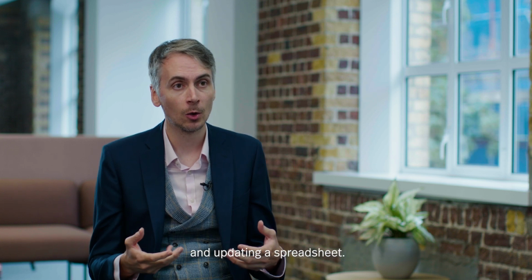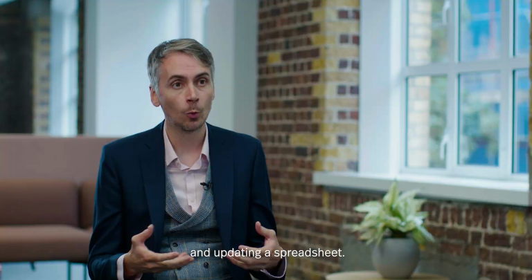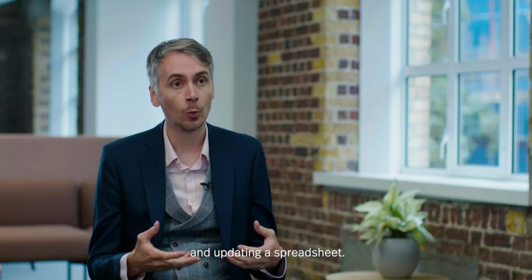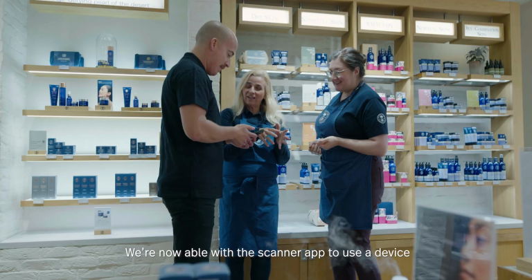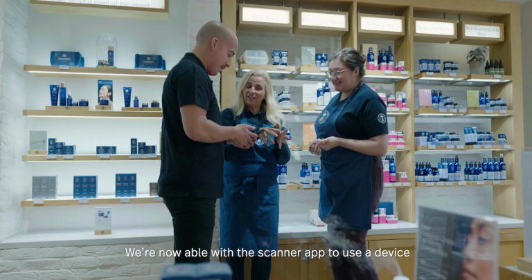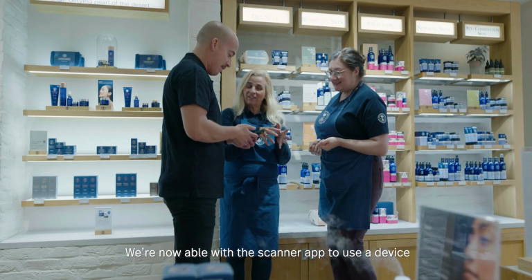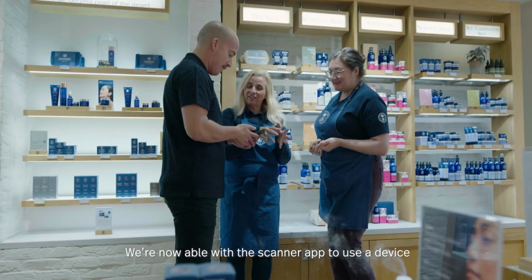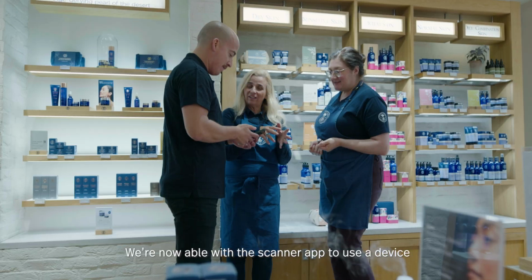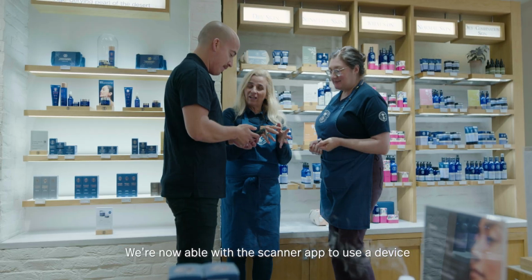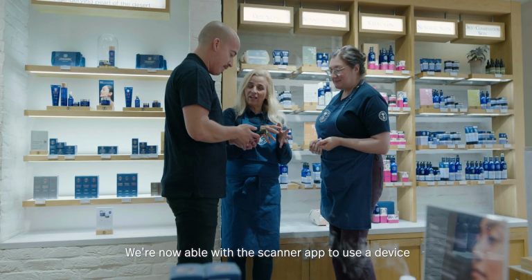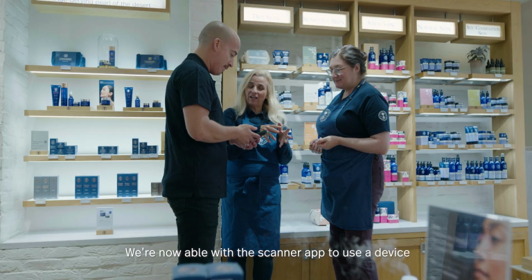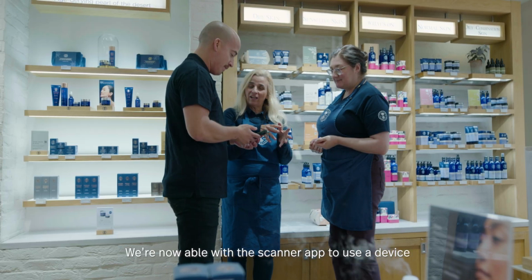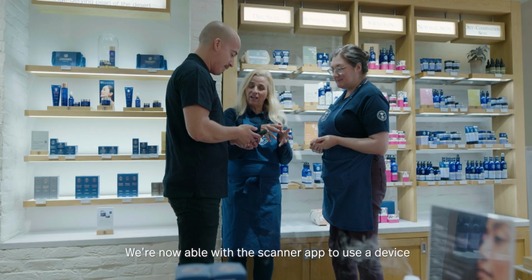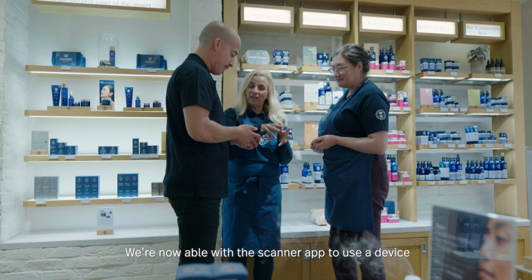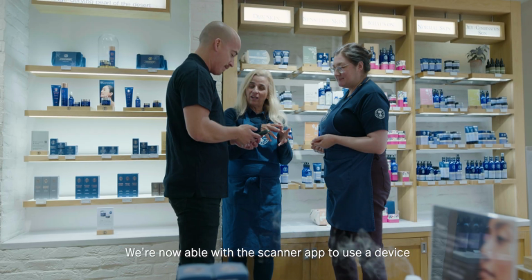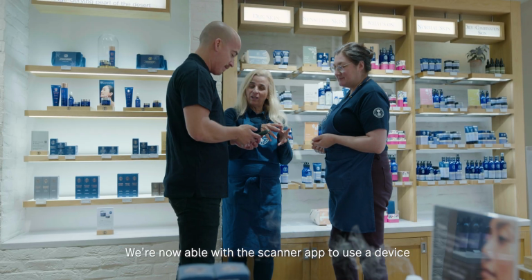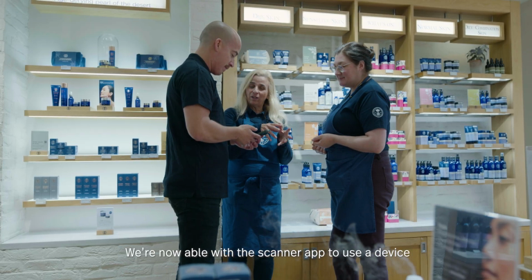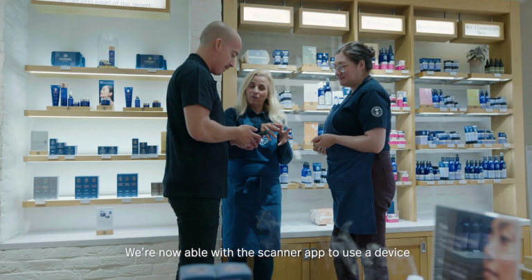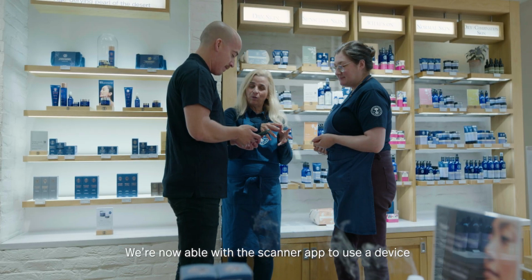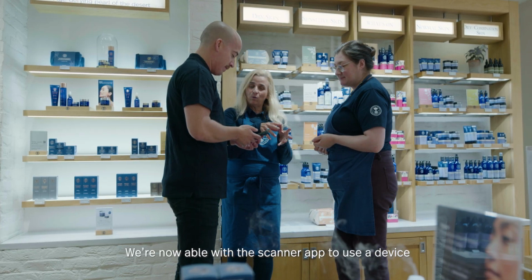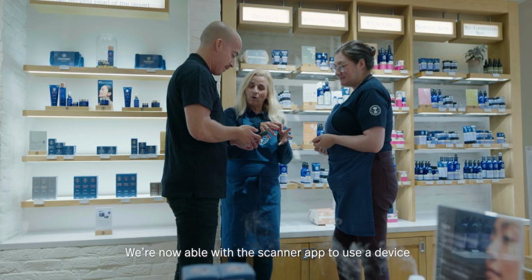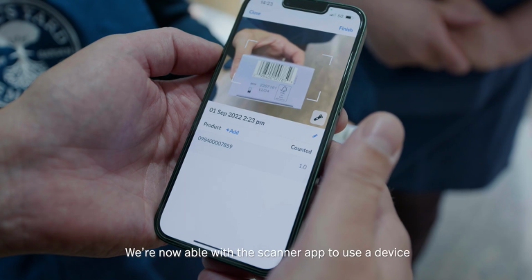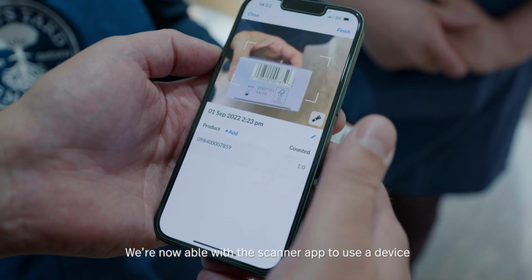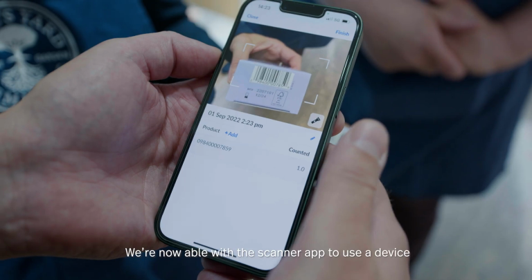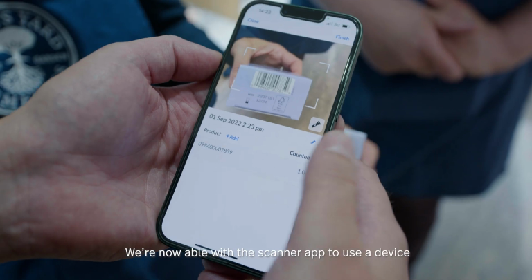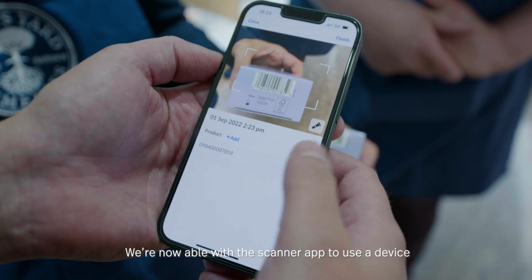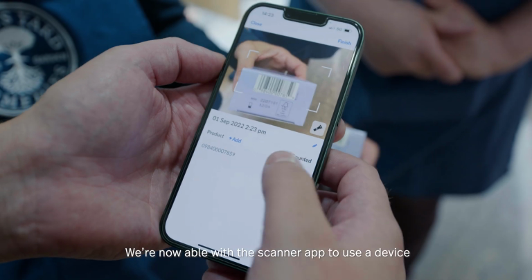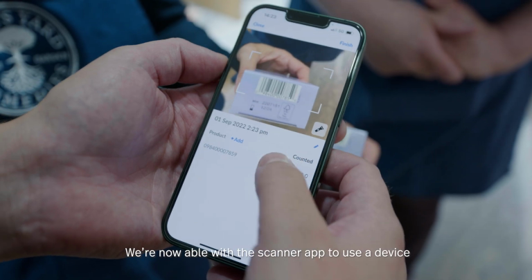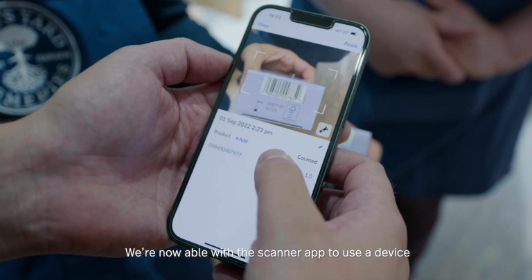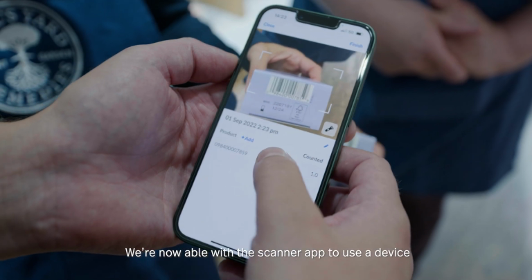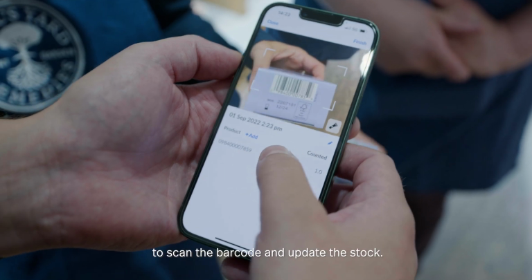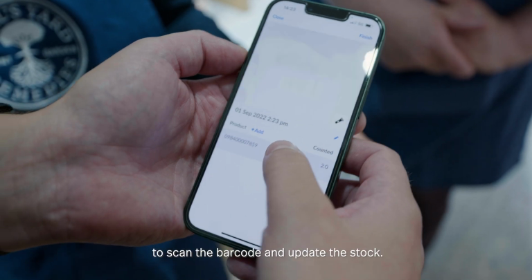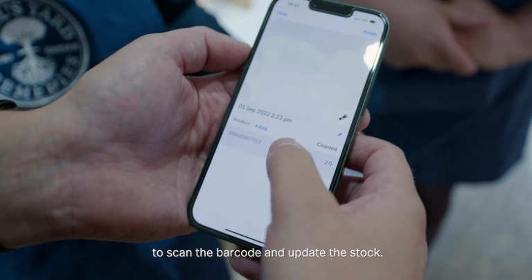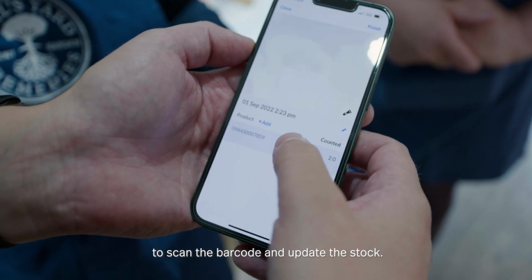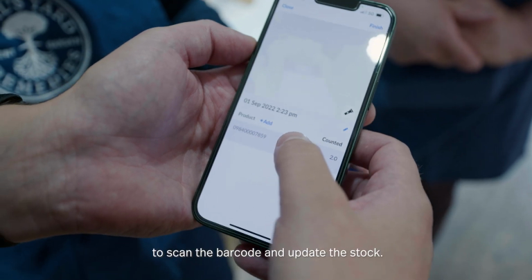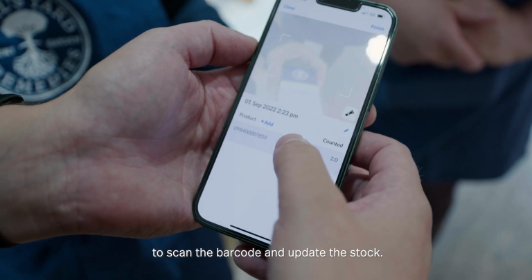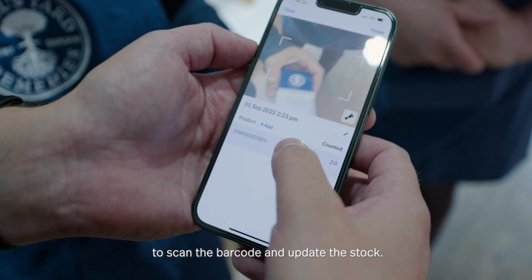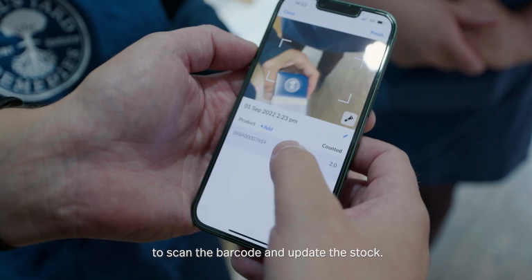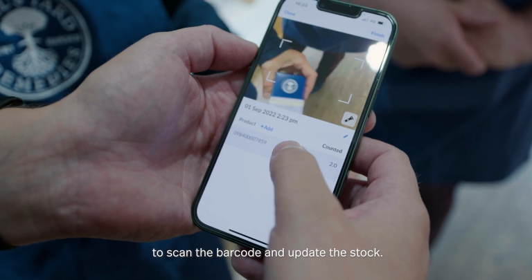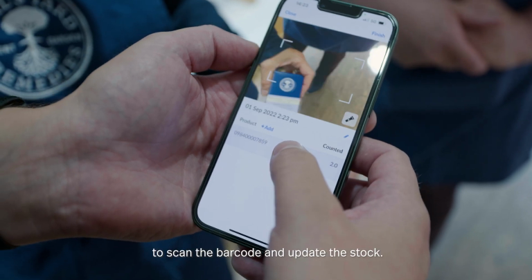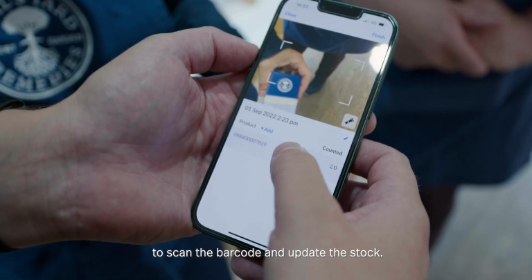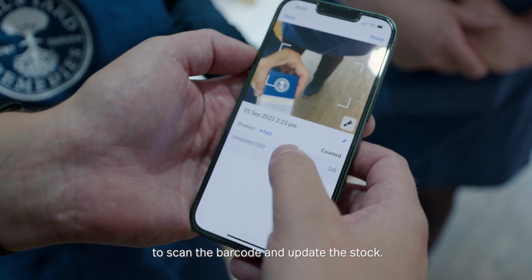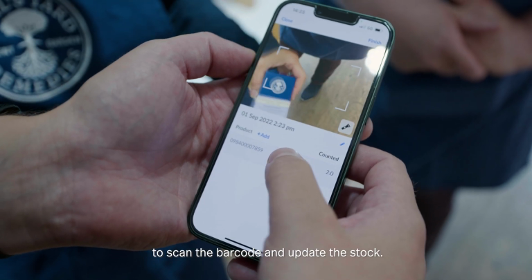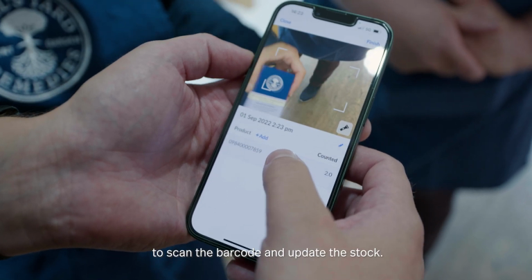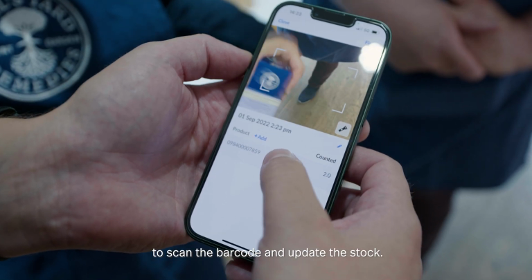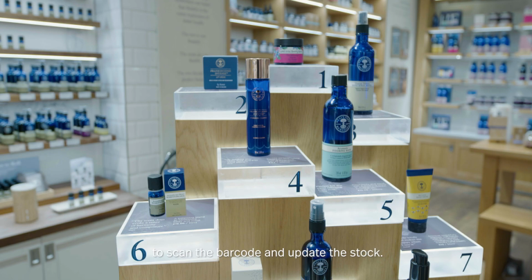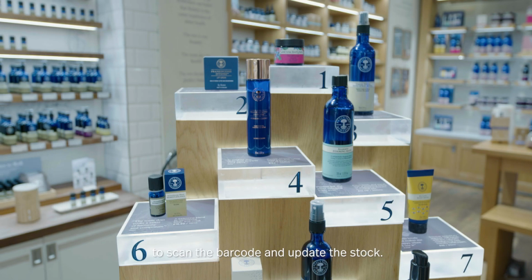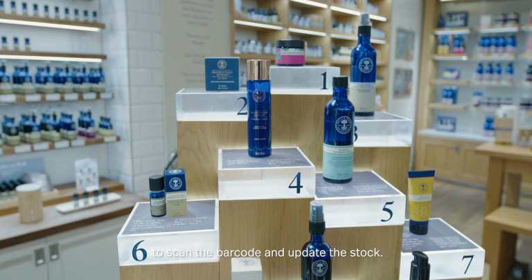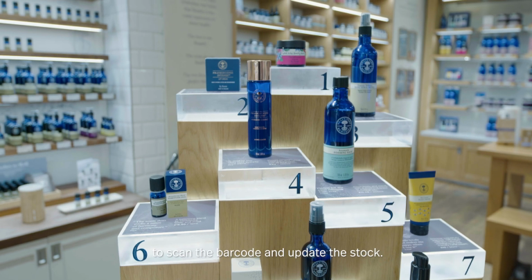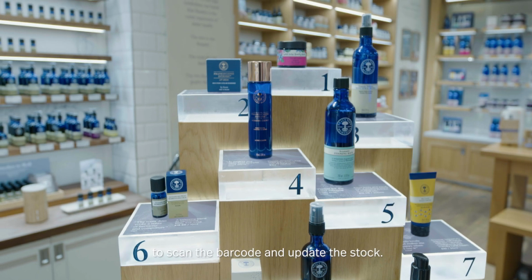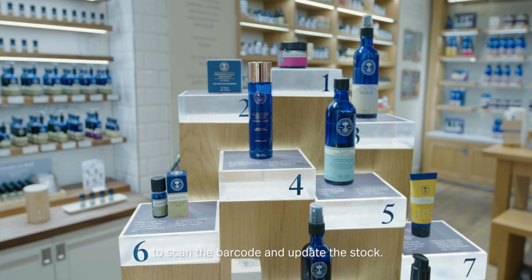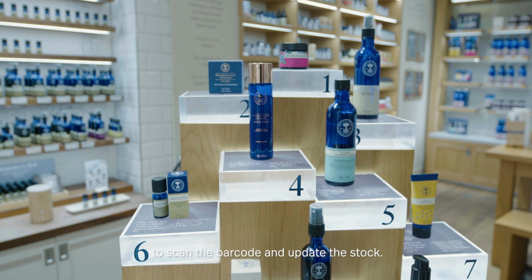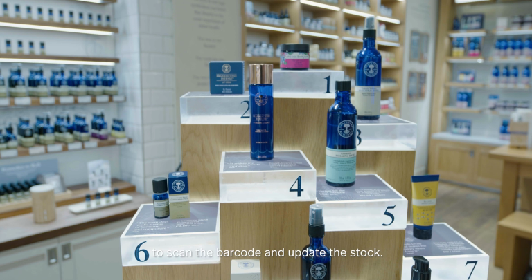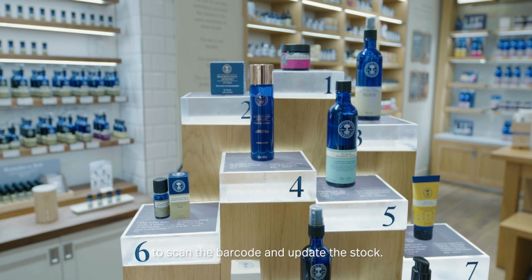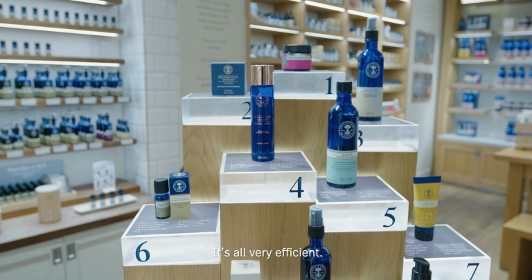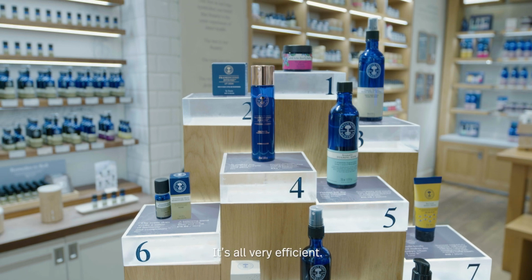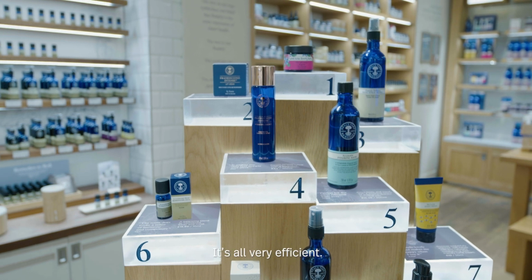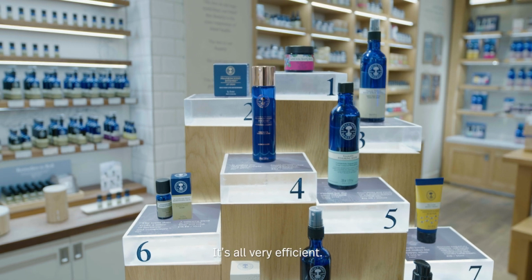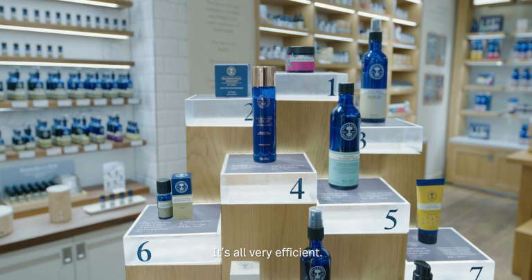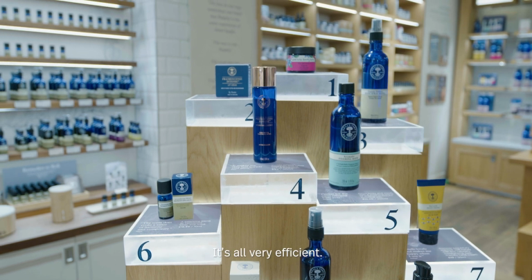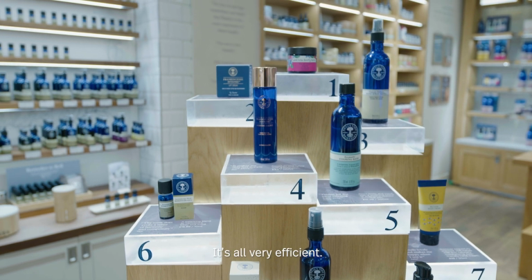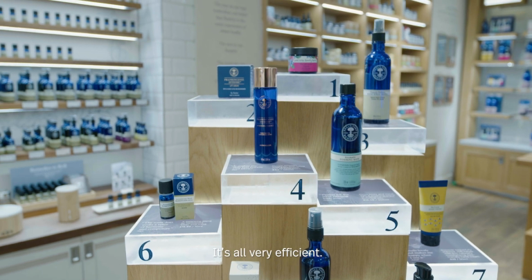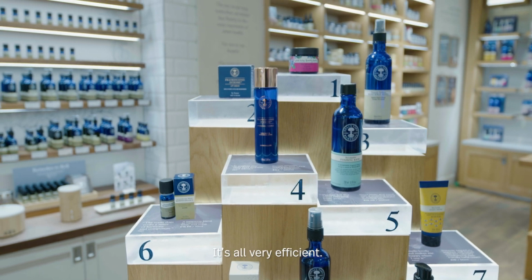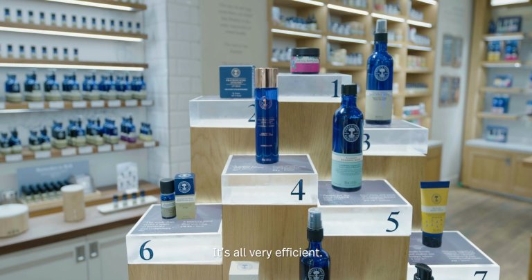We're now able with the scanner app to use a device just to scan the barcode and update the stock. It's all very efficient.